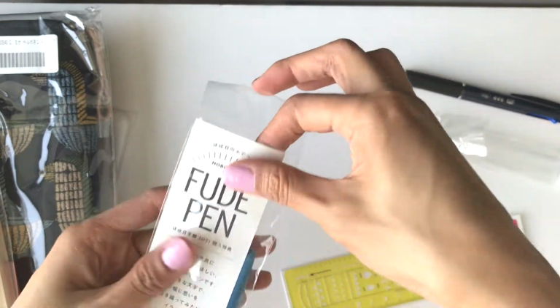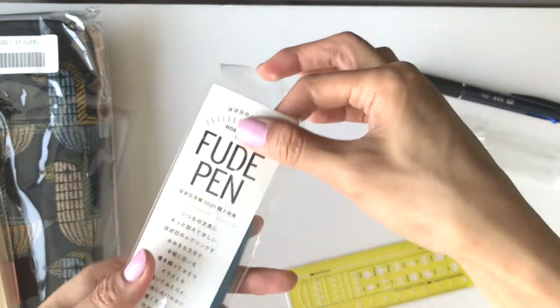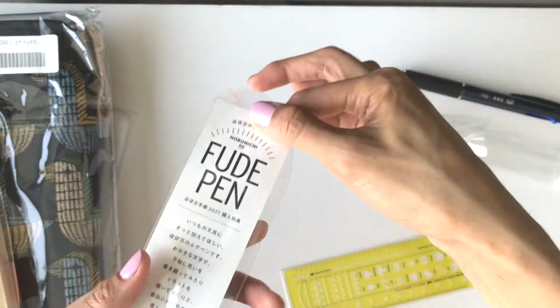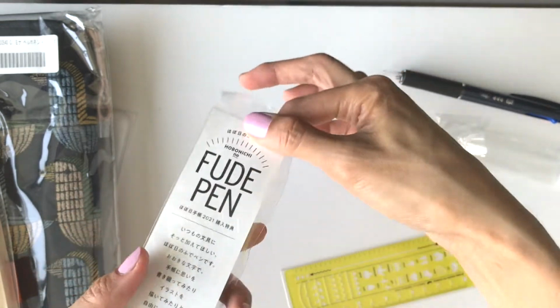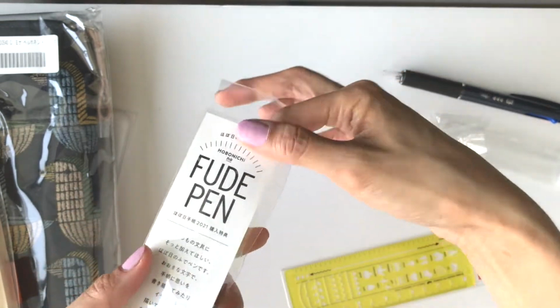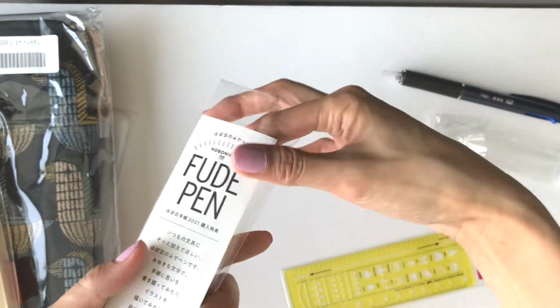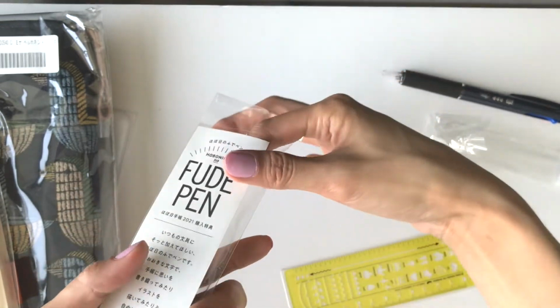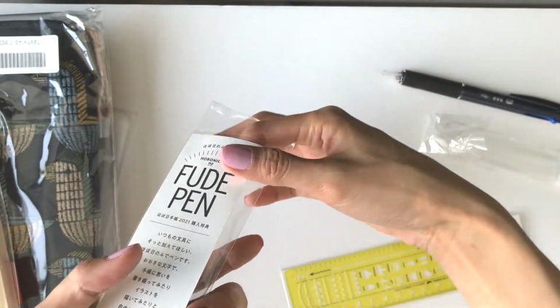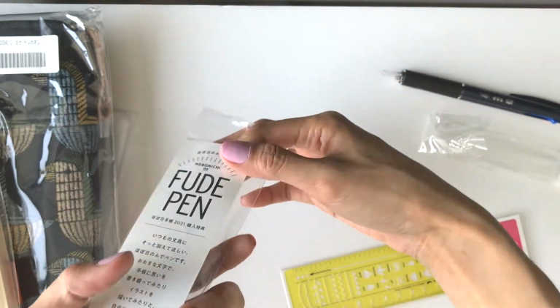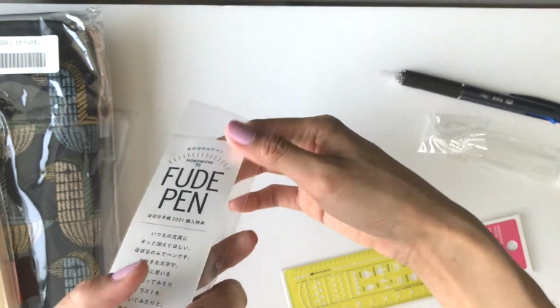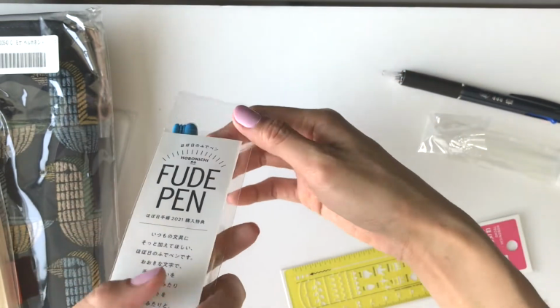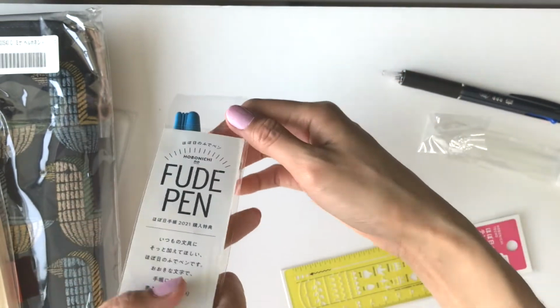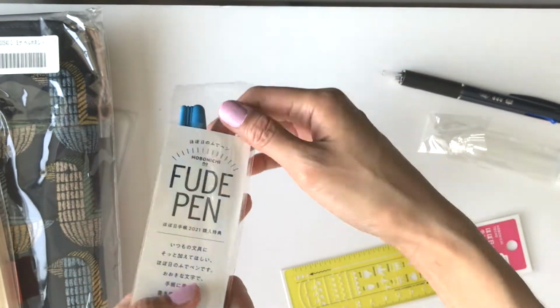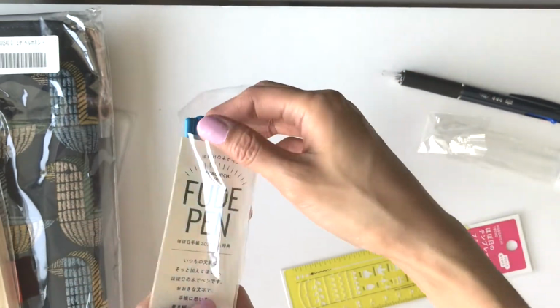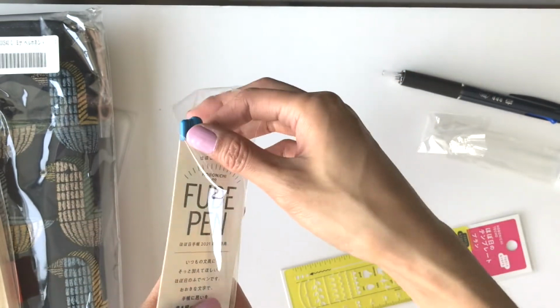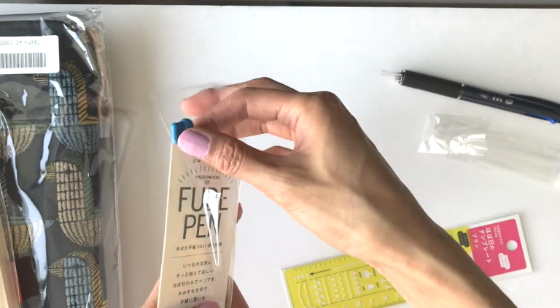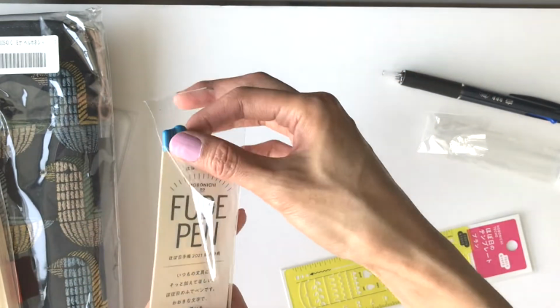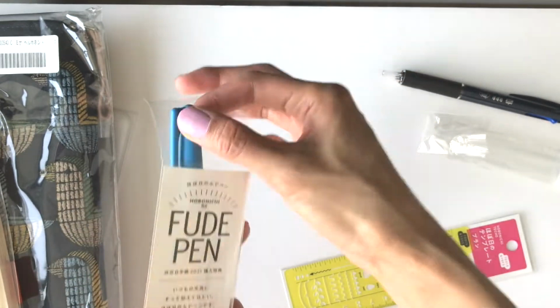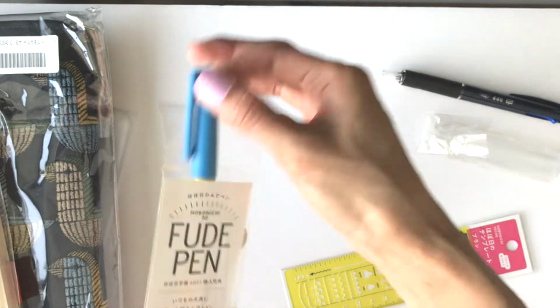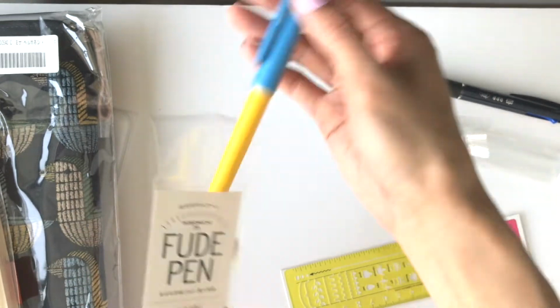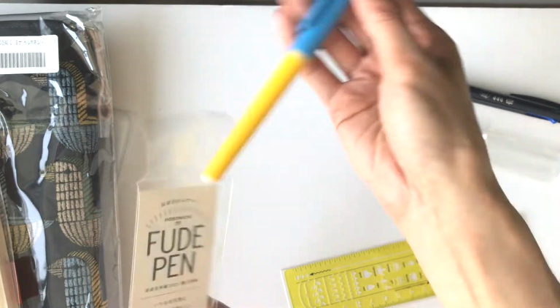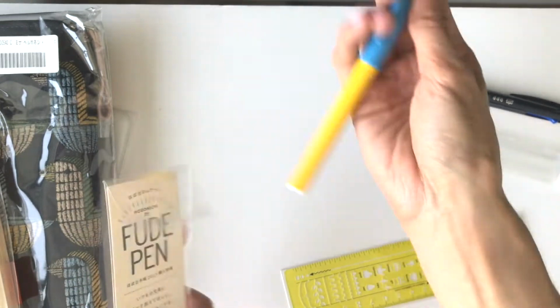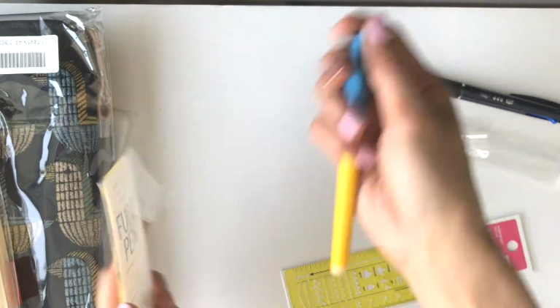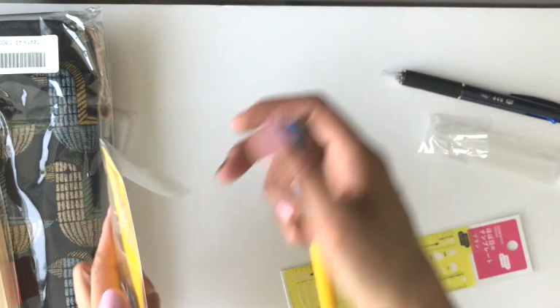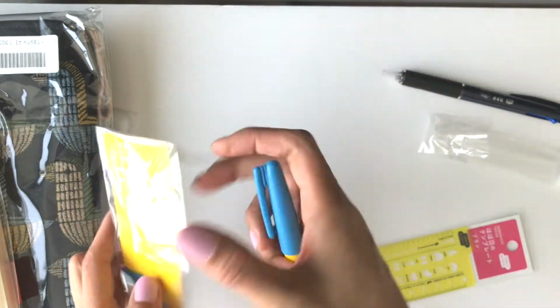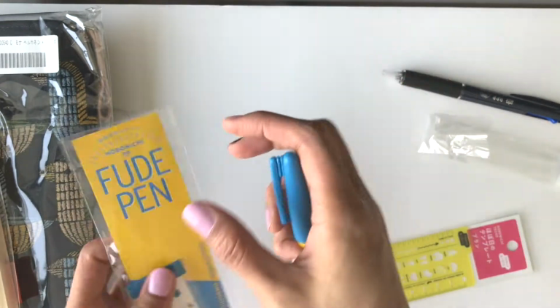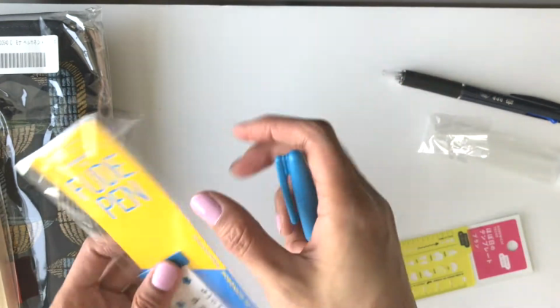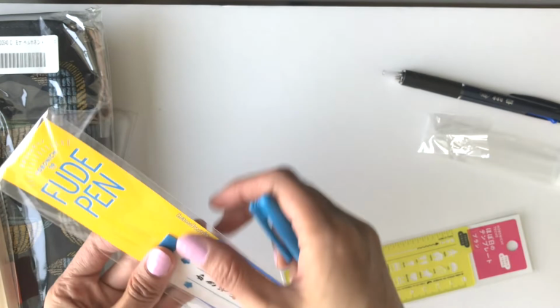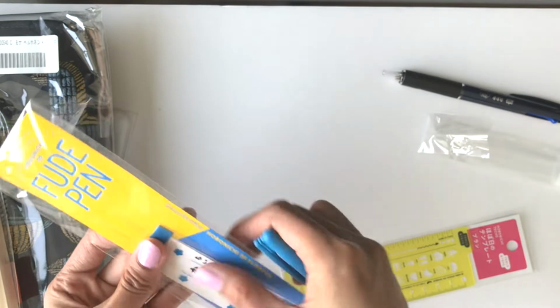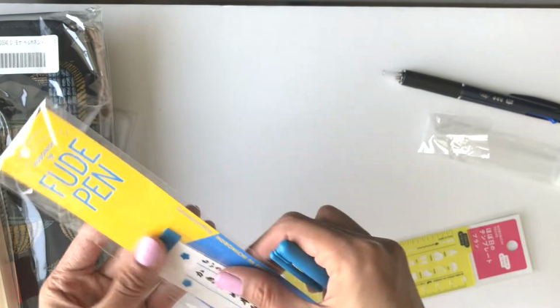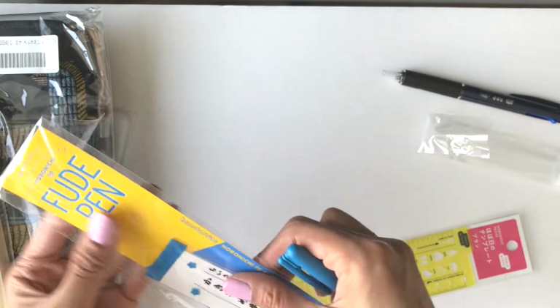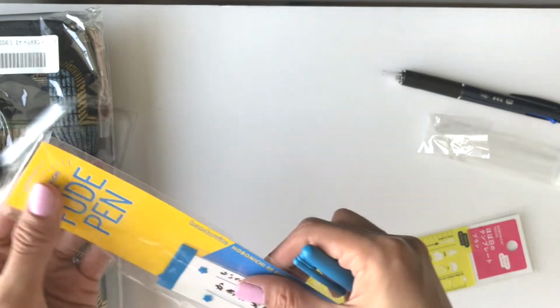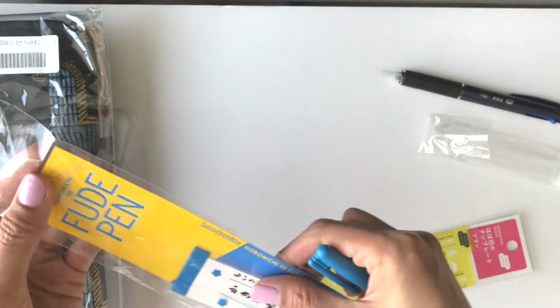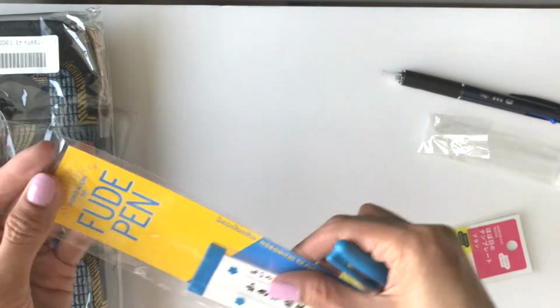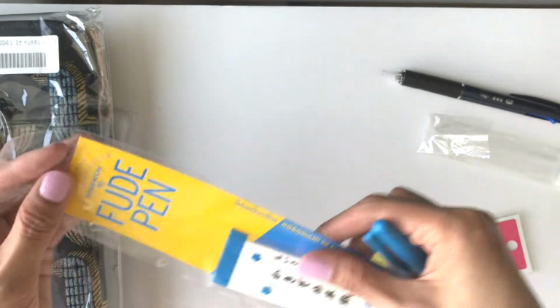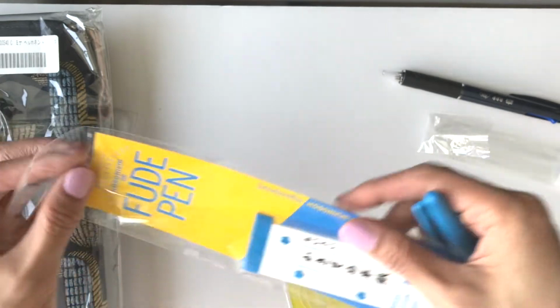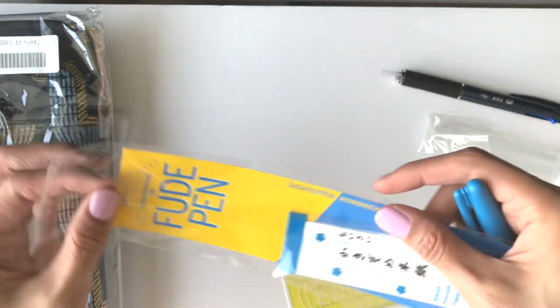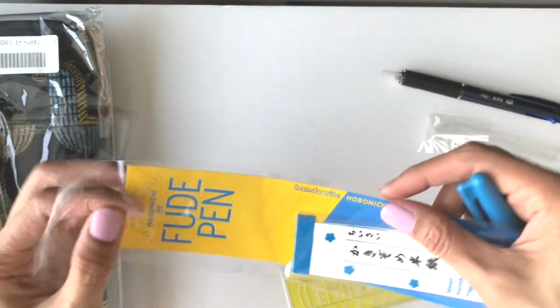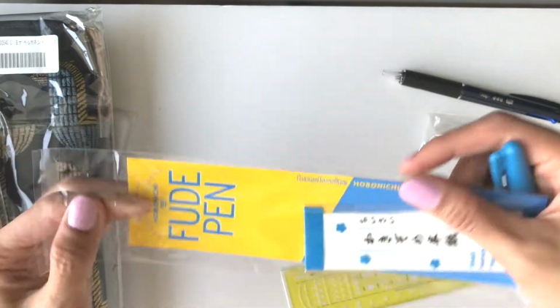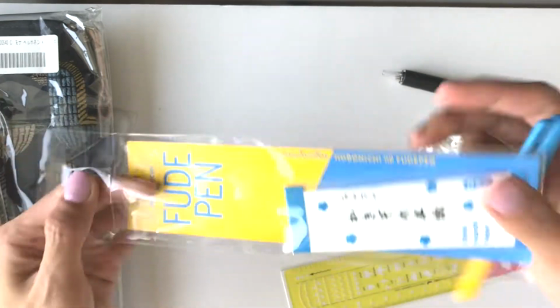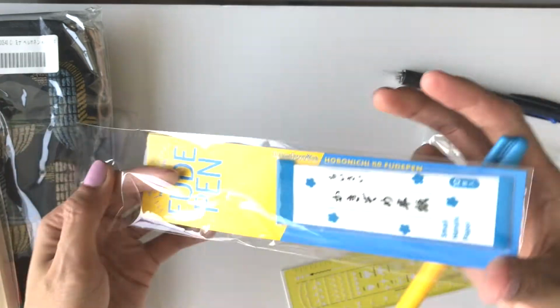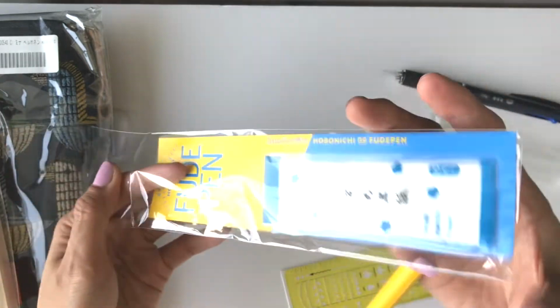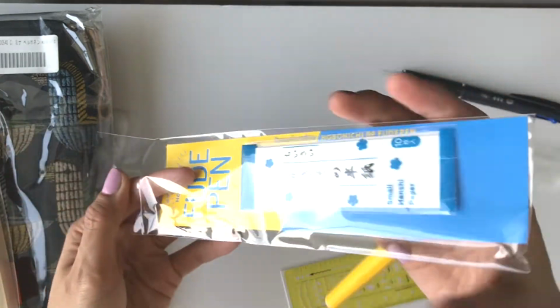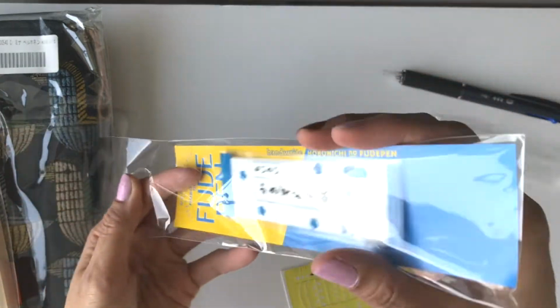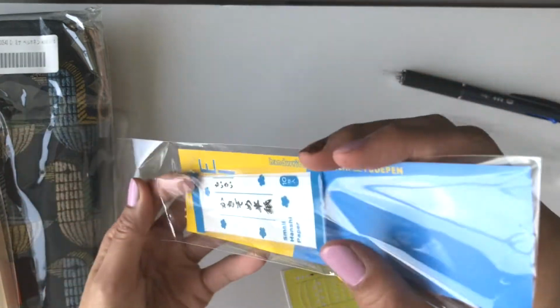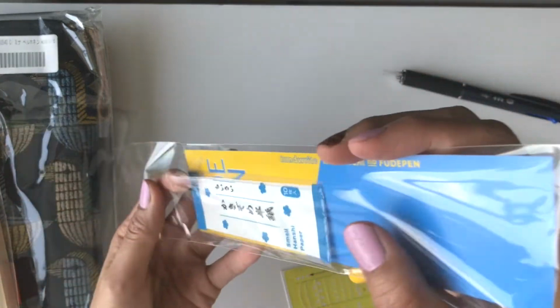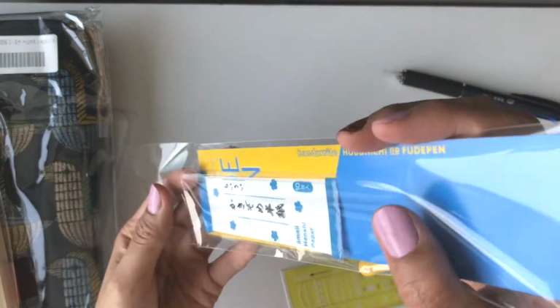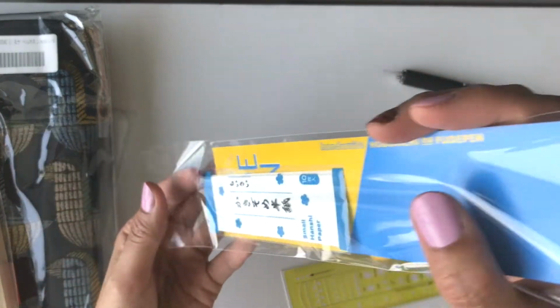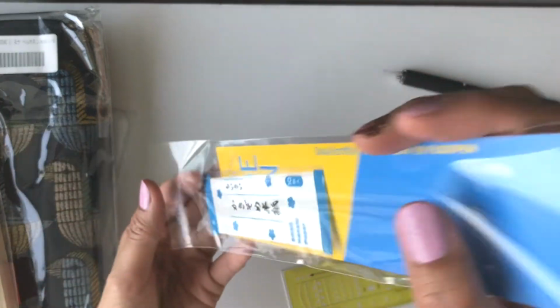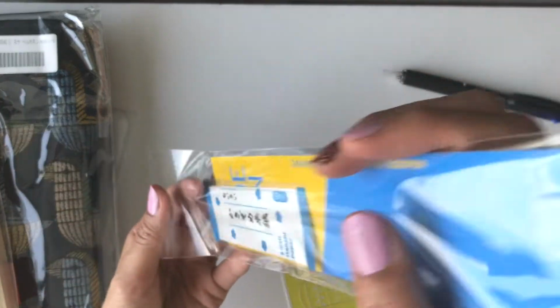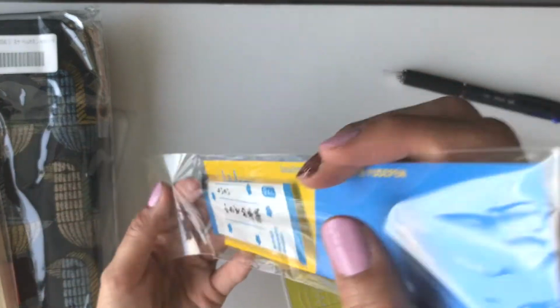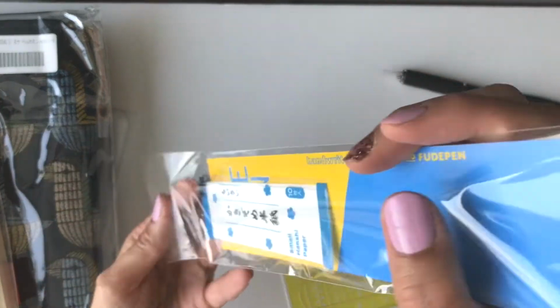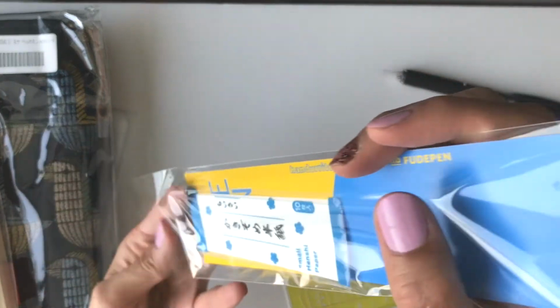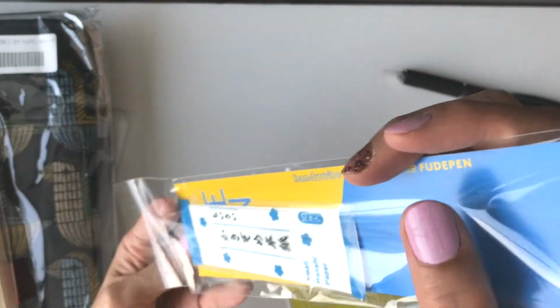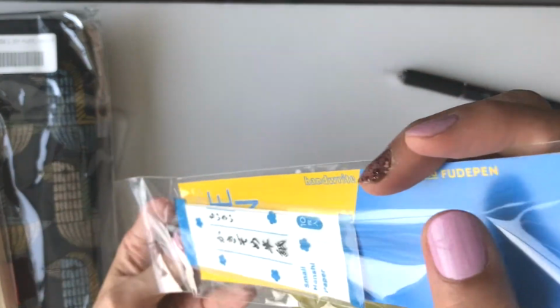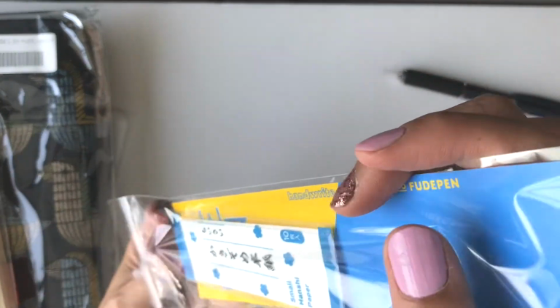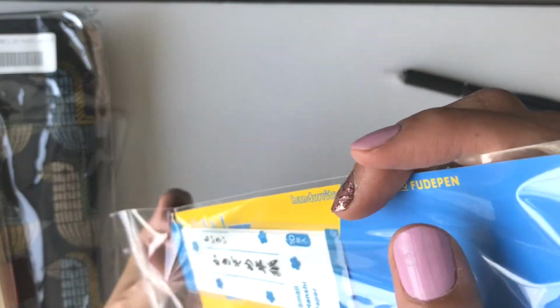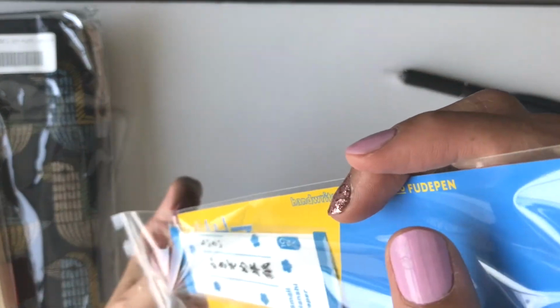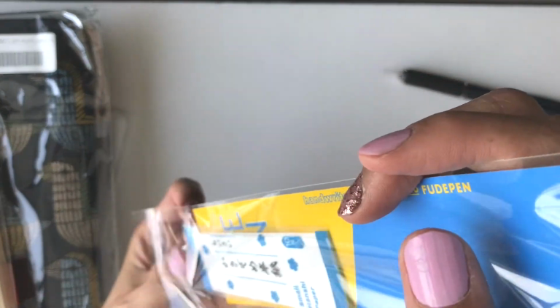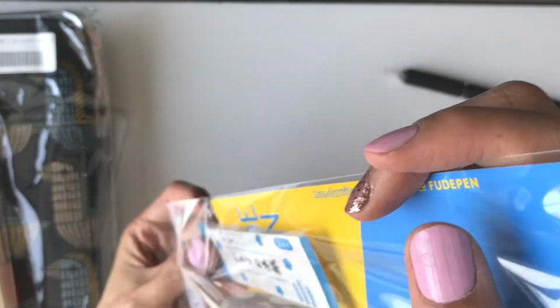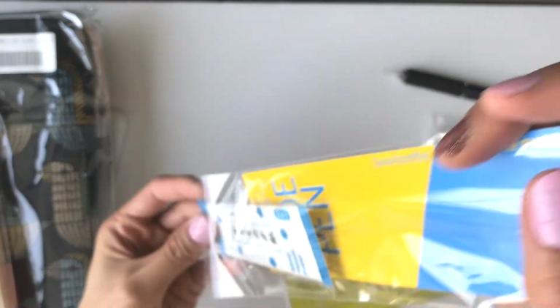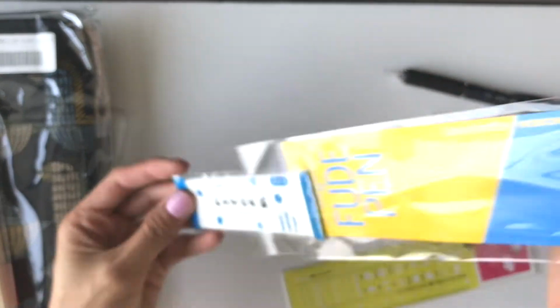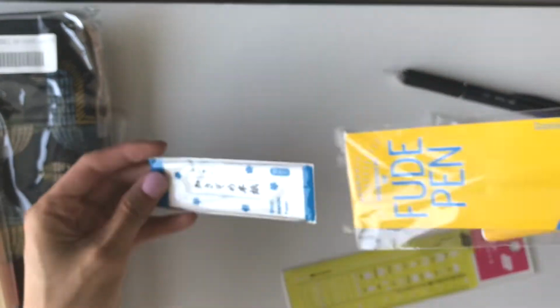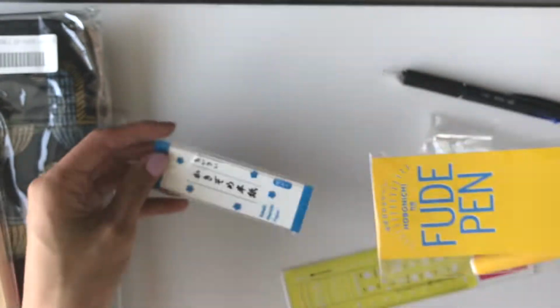If you guys also ordered Hobonichi, let me know what you ordered — it'd be kind of fun to talk about, or share your happy mail!